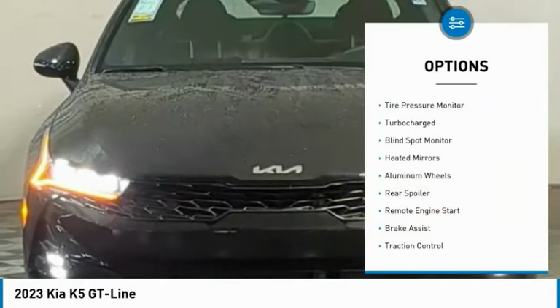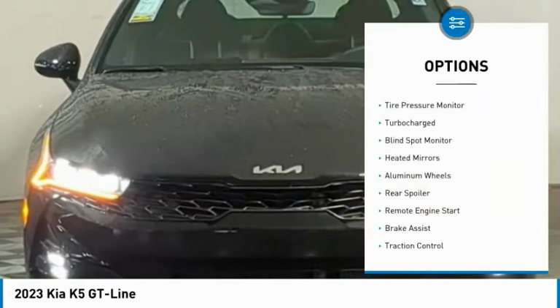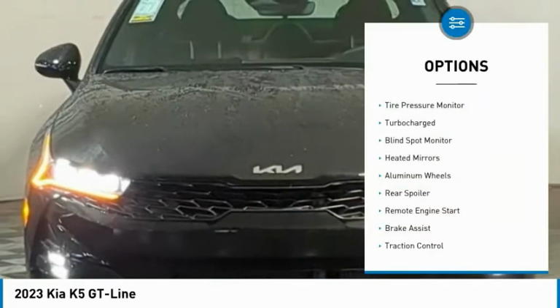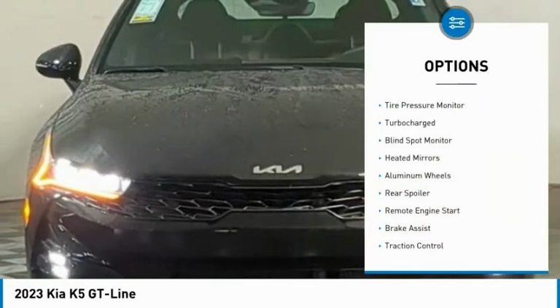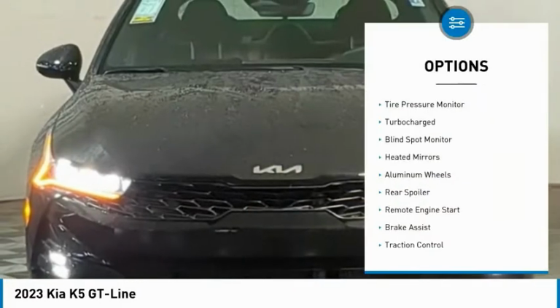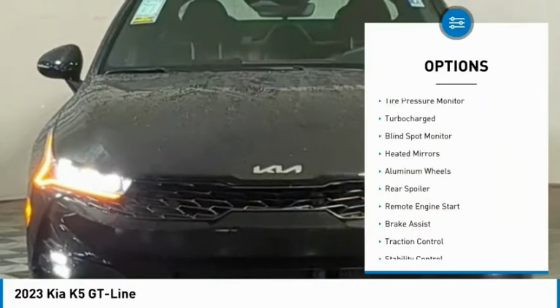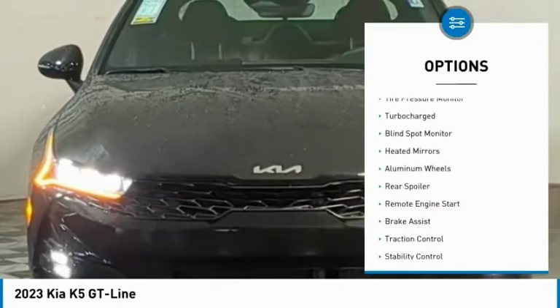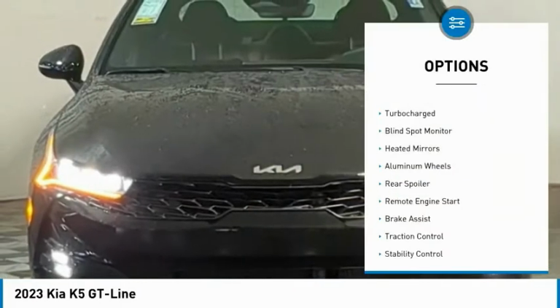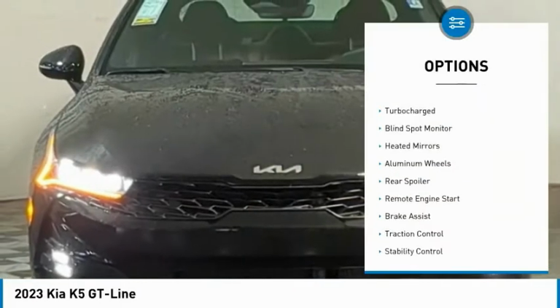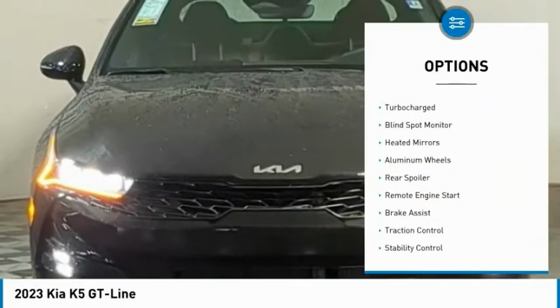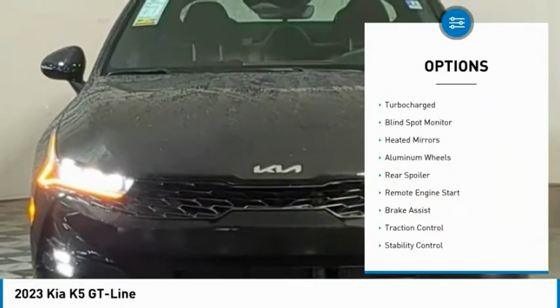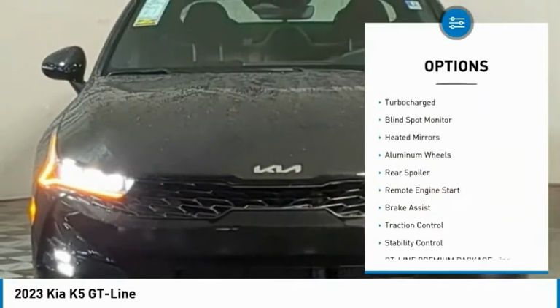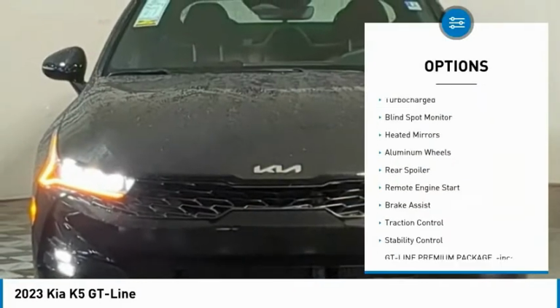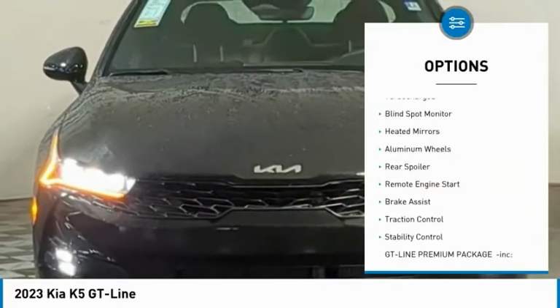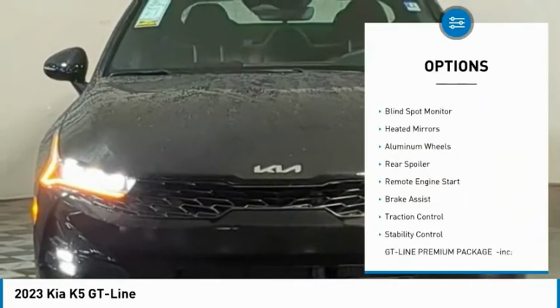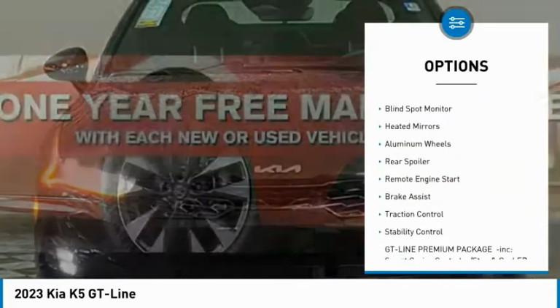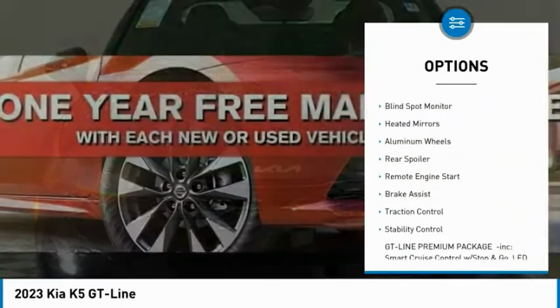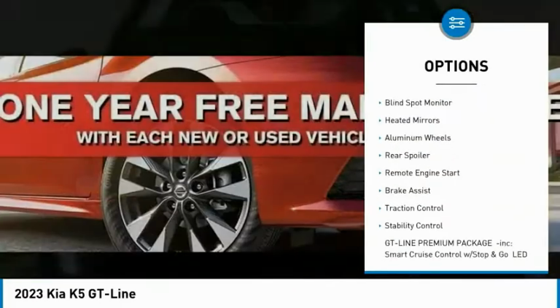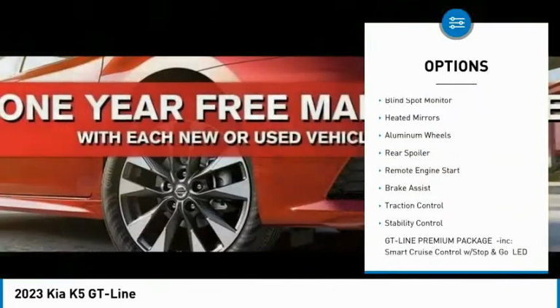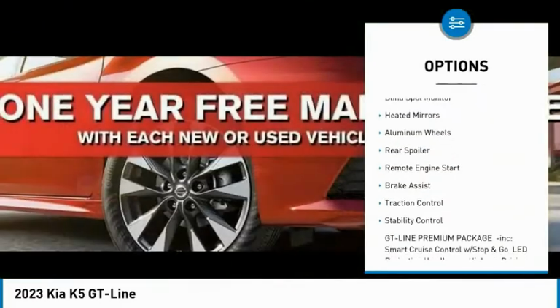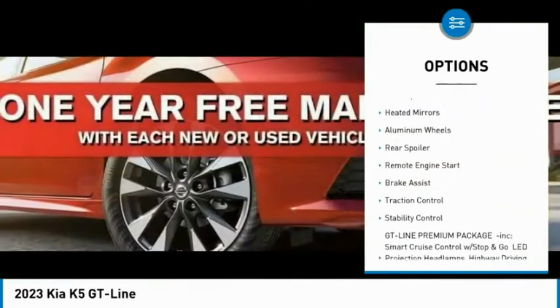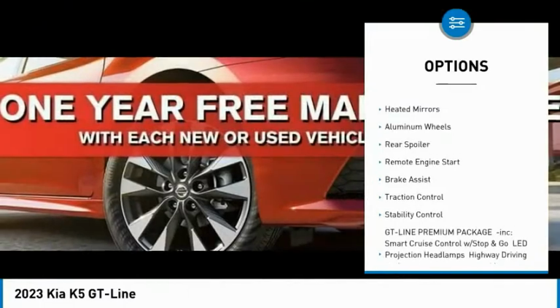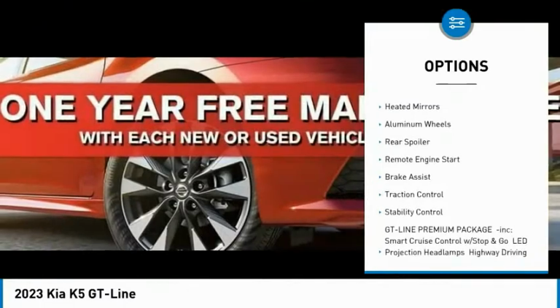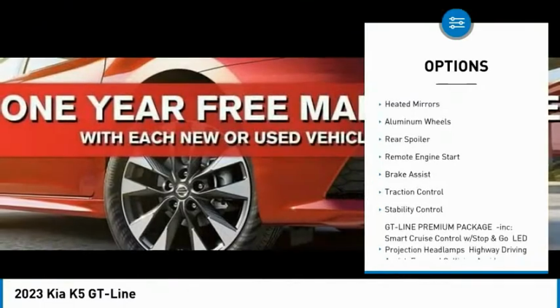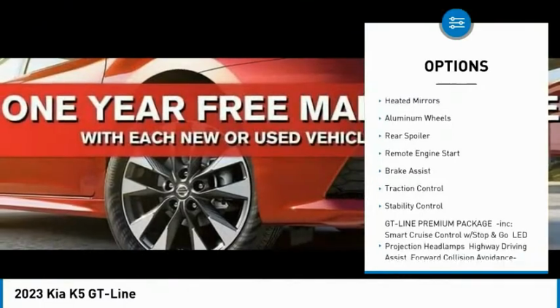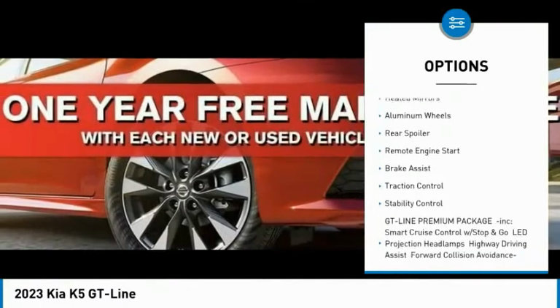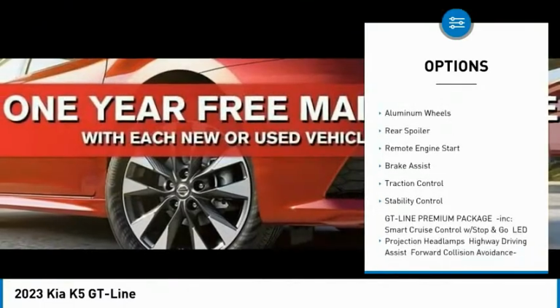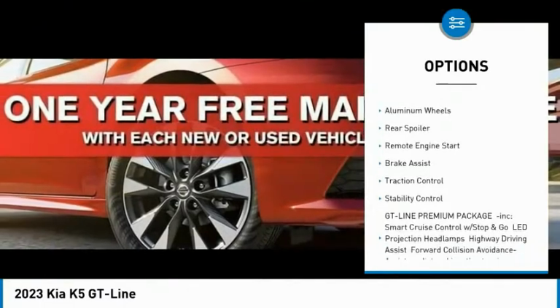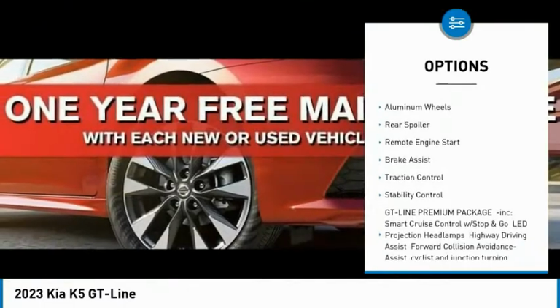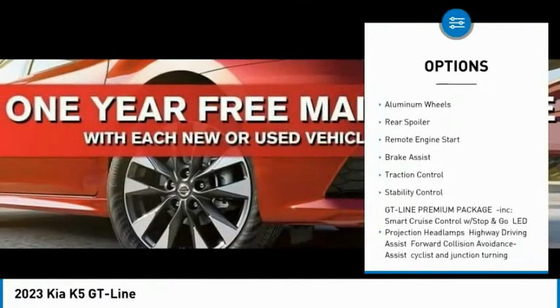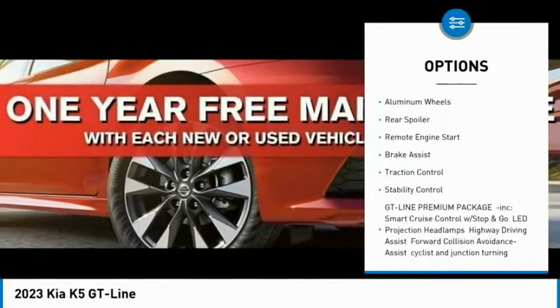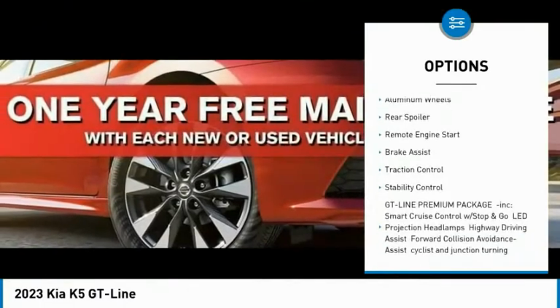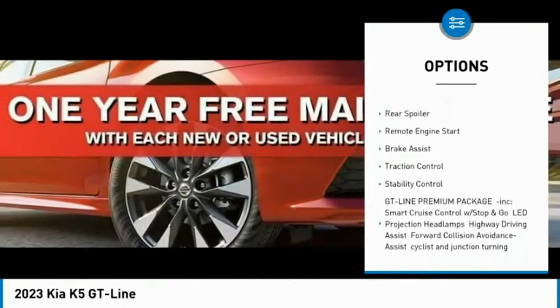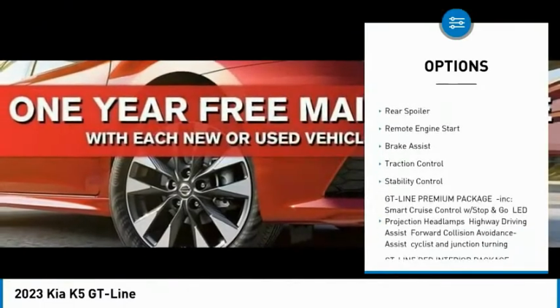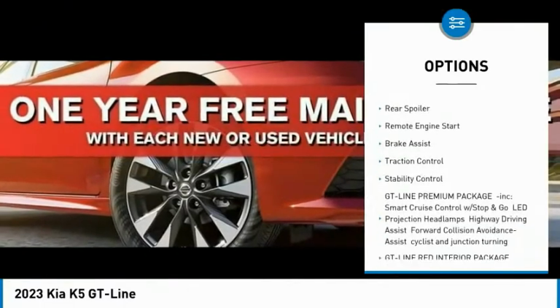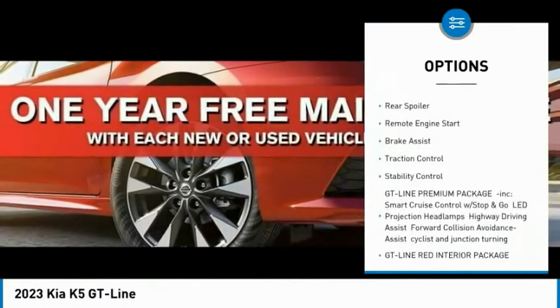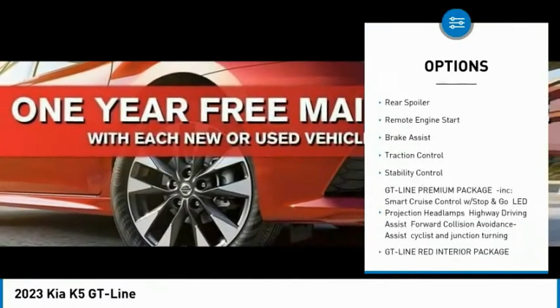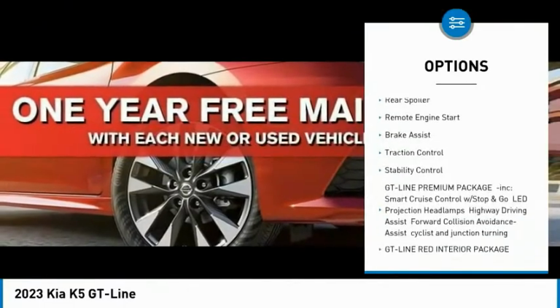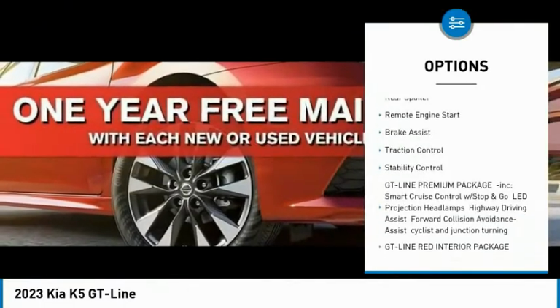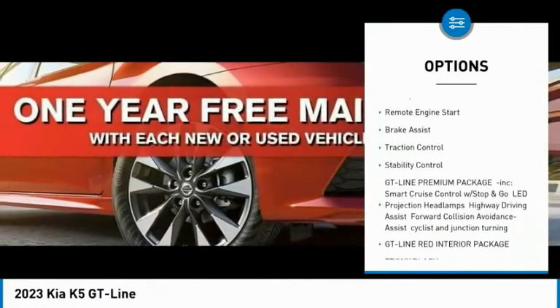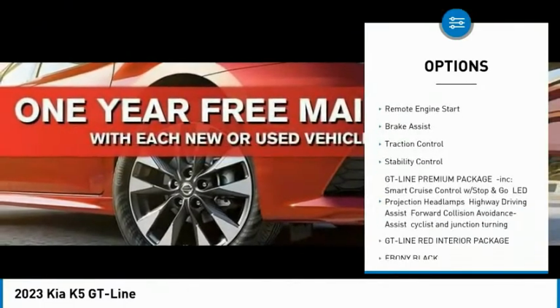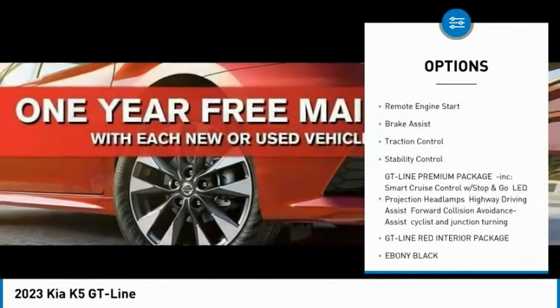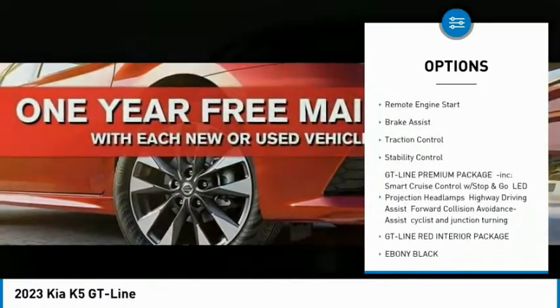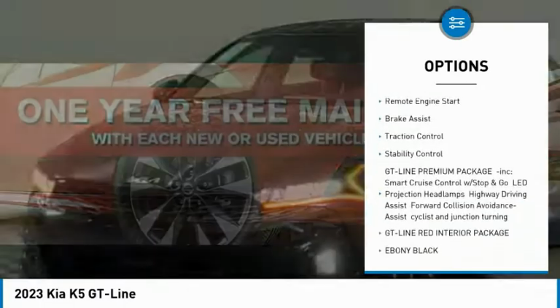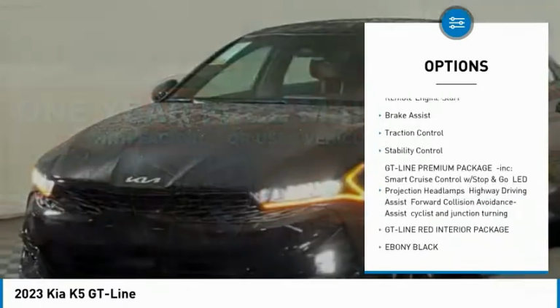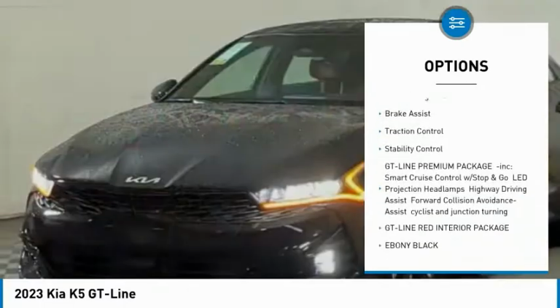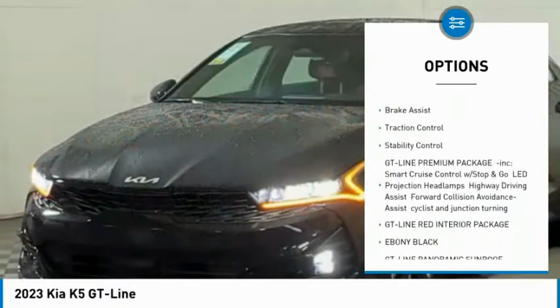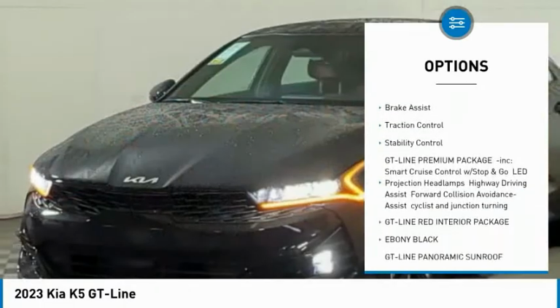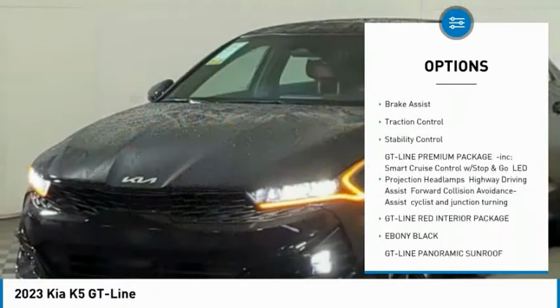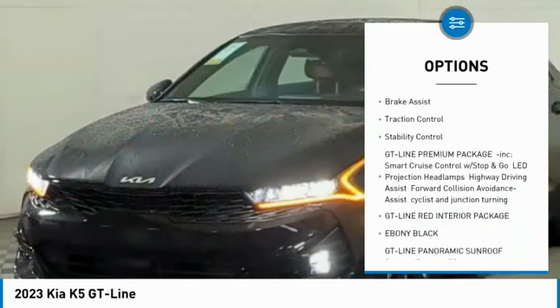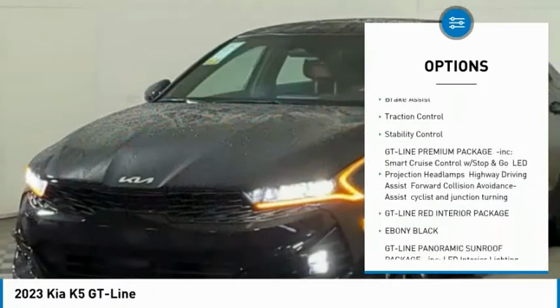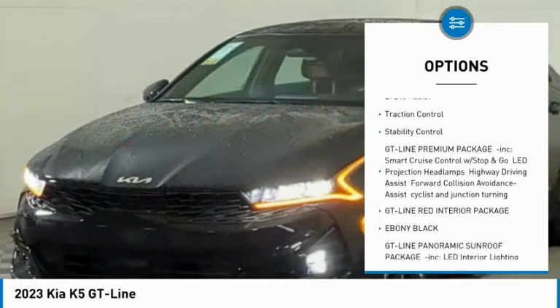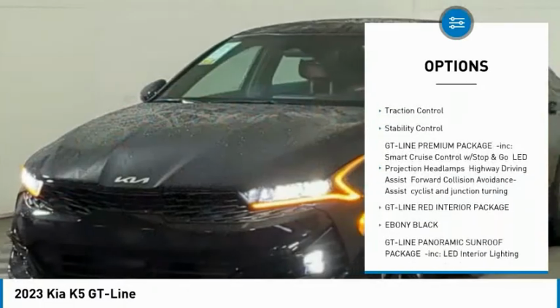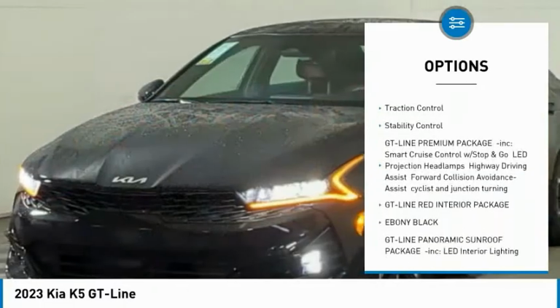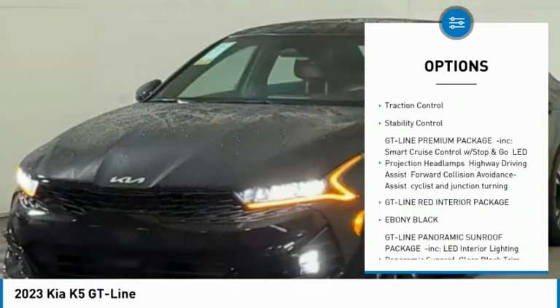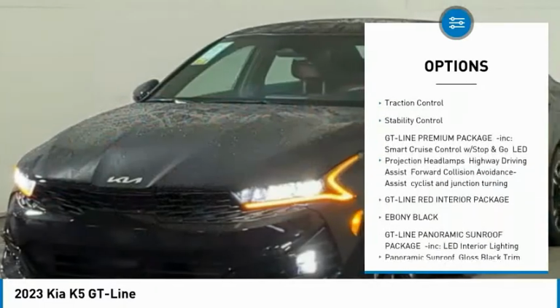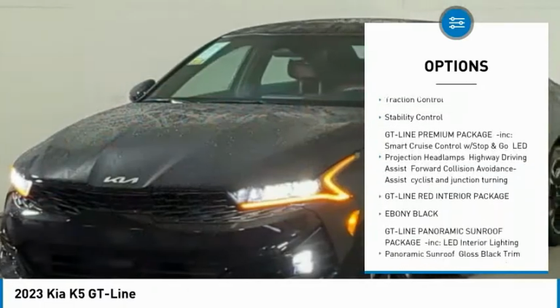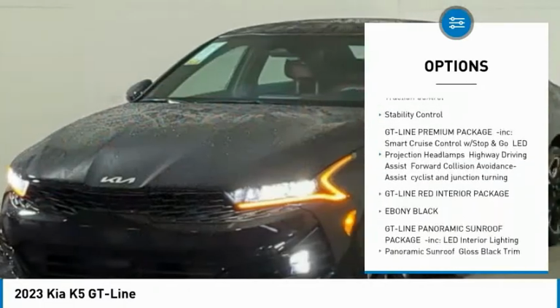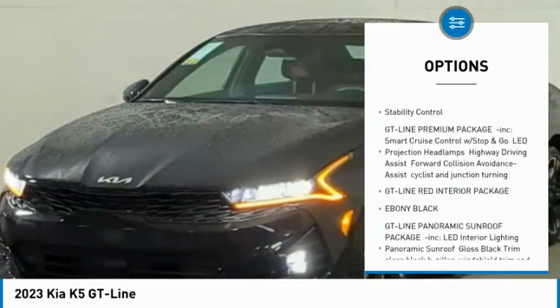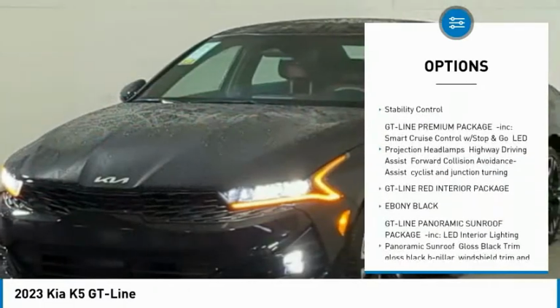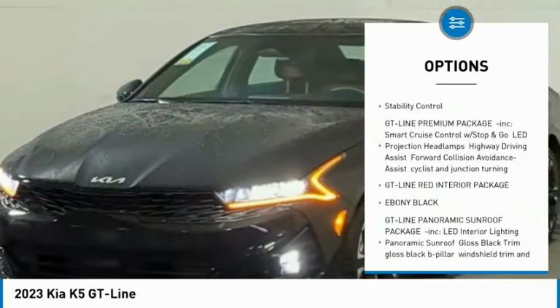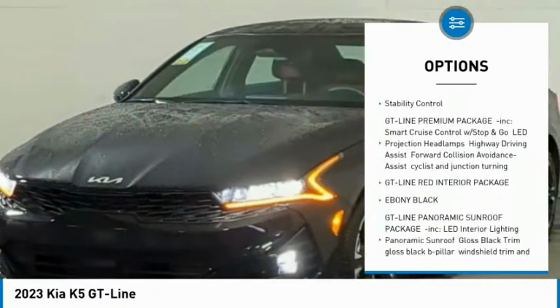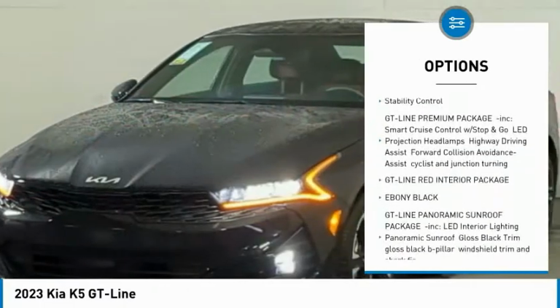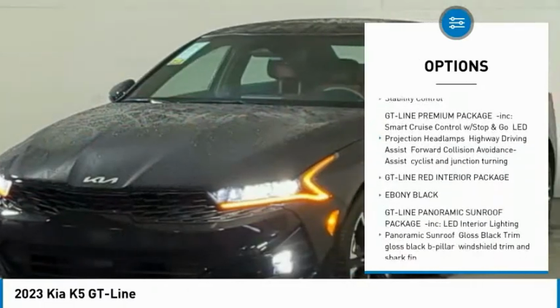Tire pressure monitor, turbocharged, blind spot monitor, heated mirrors, aluminum wheels, rear spoiler.